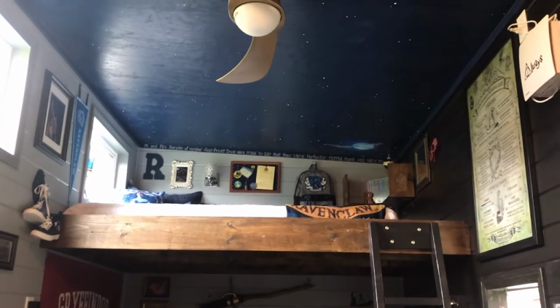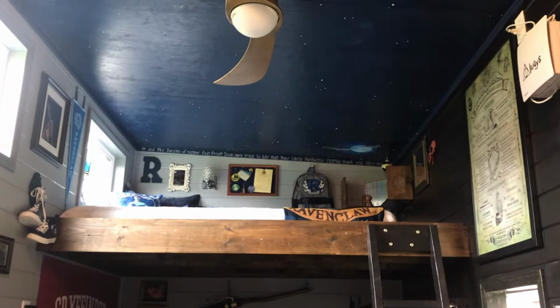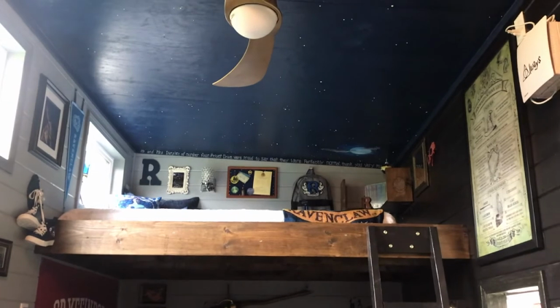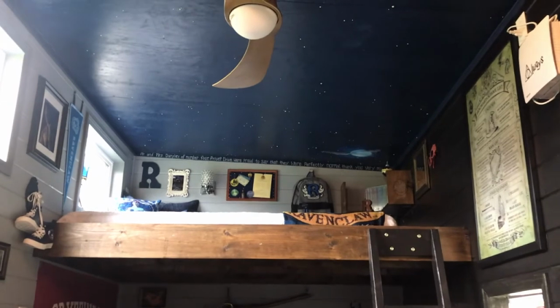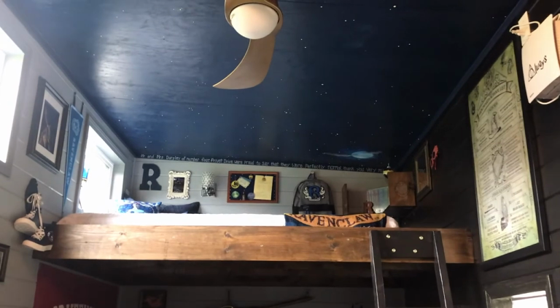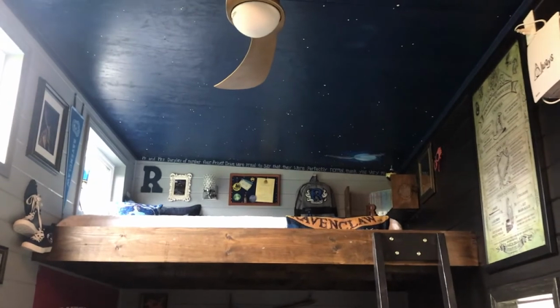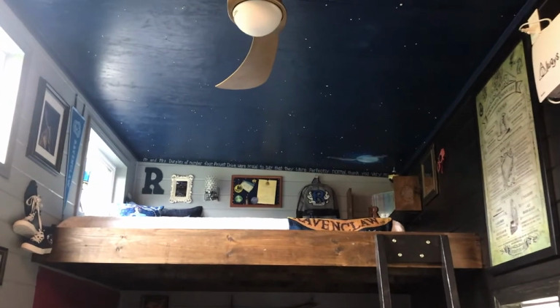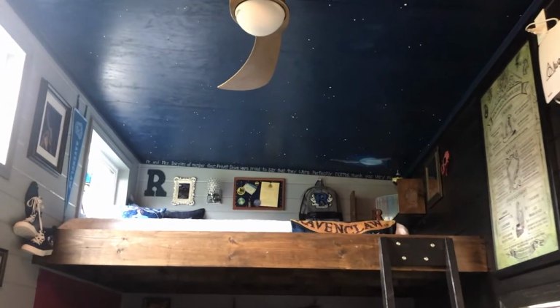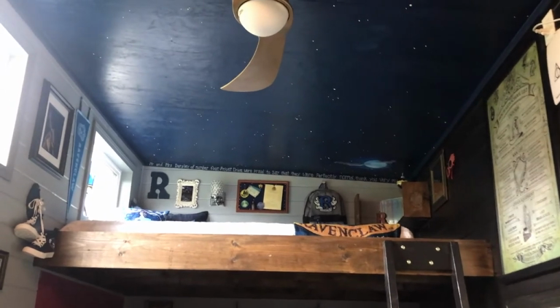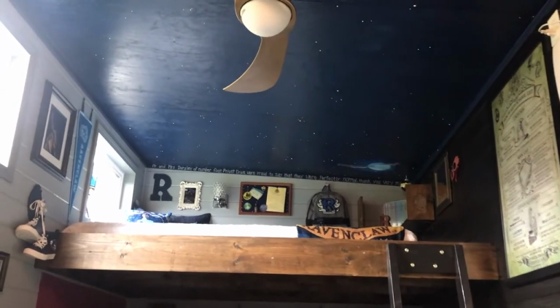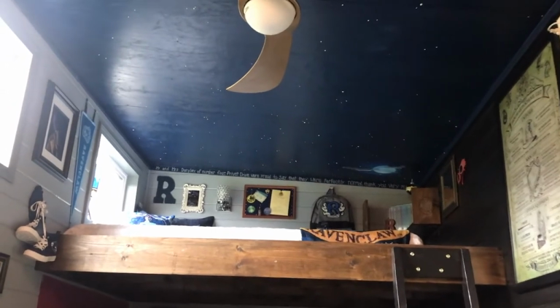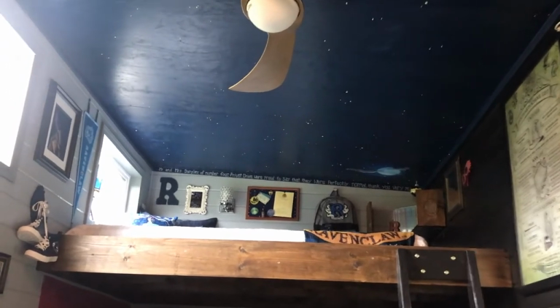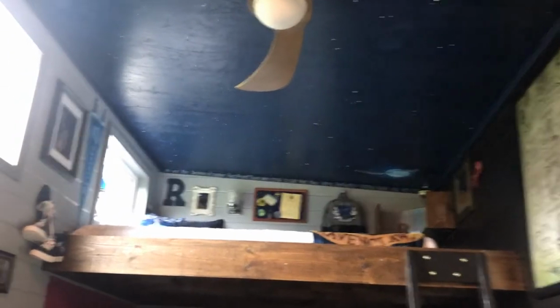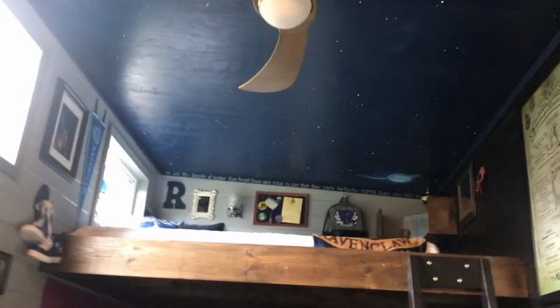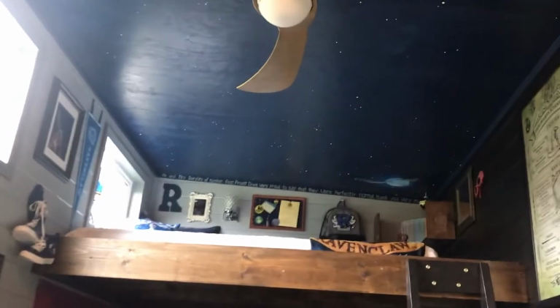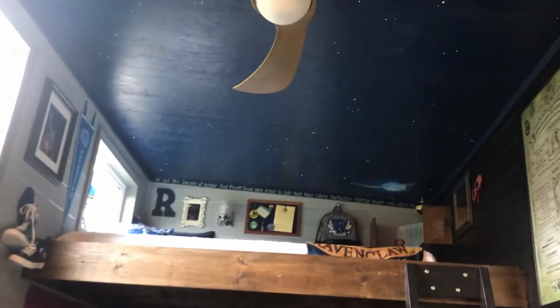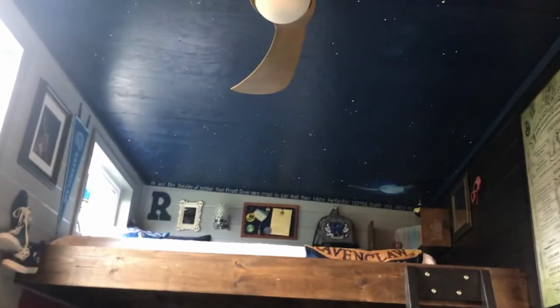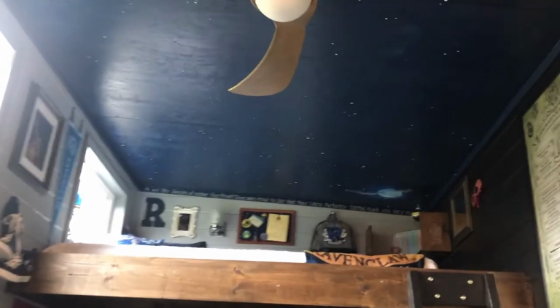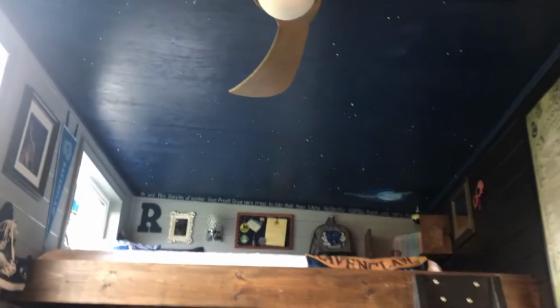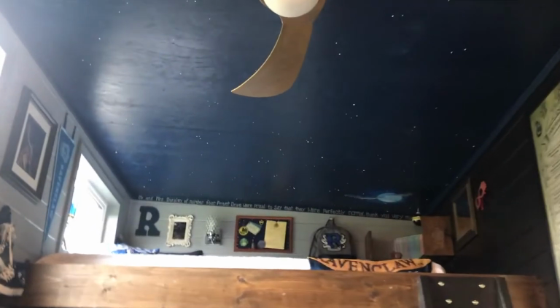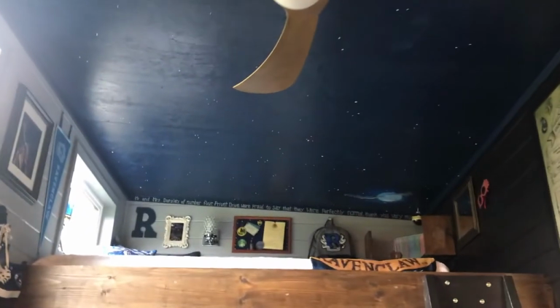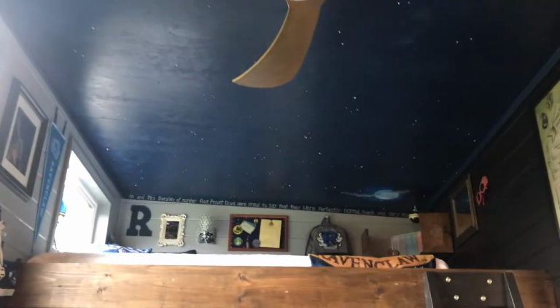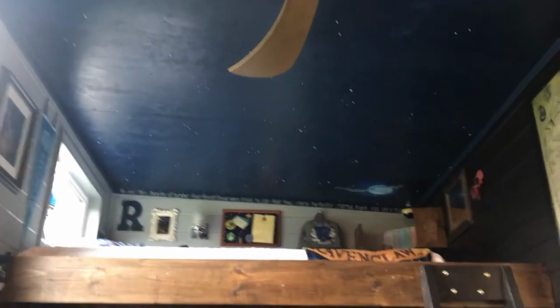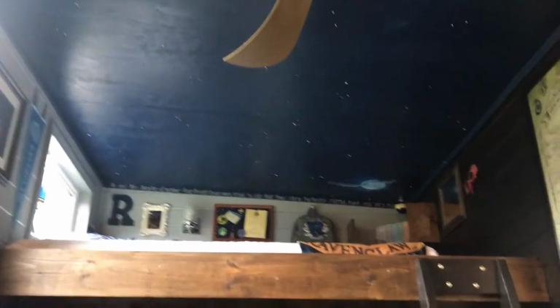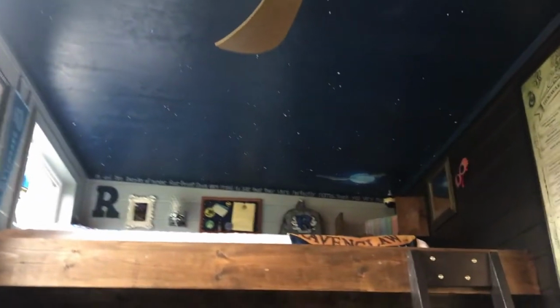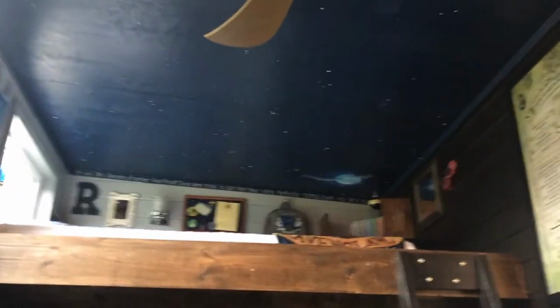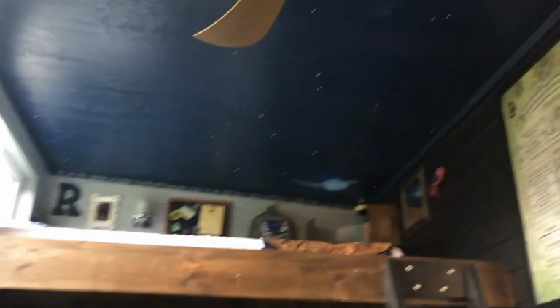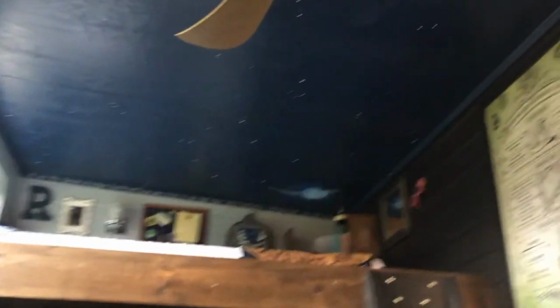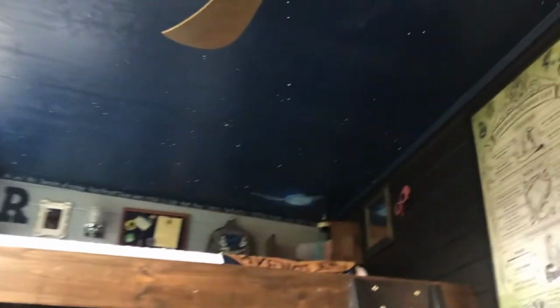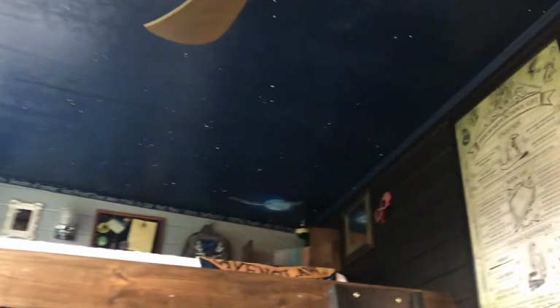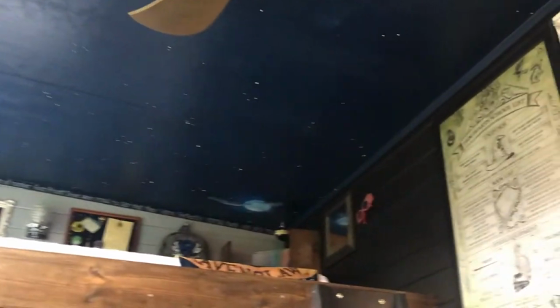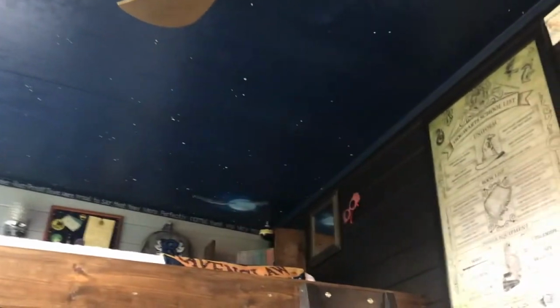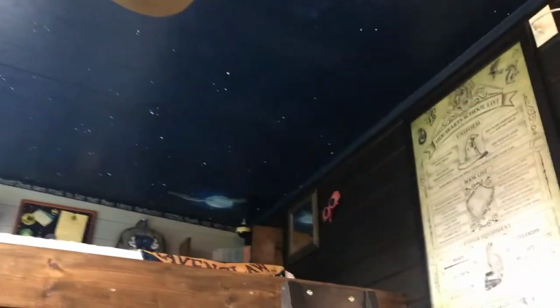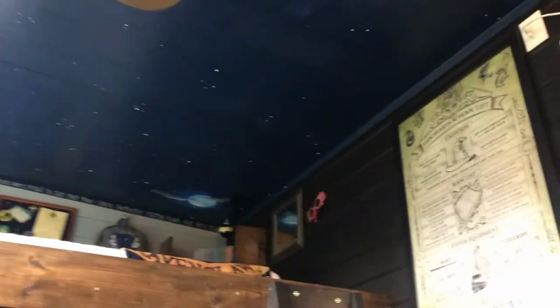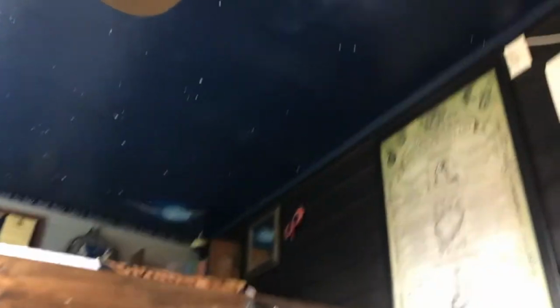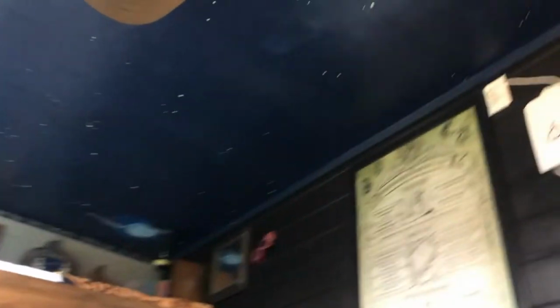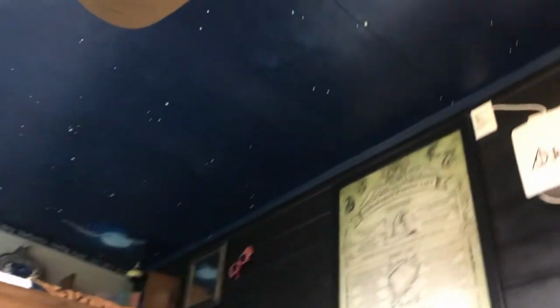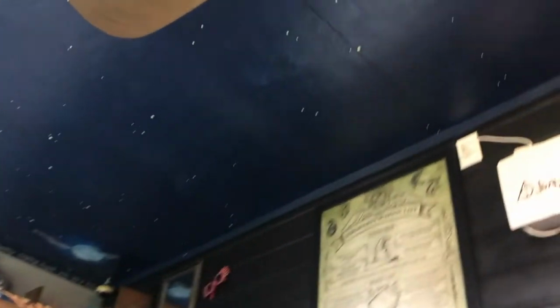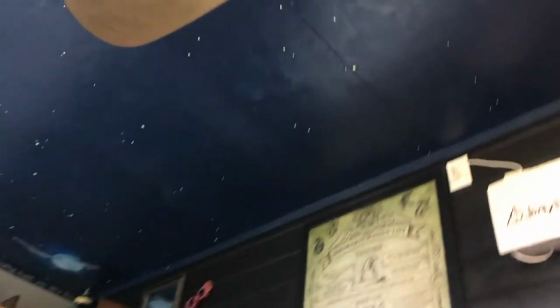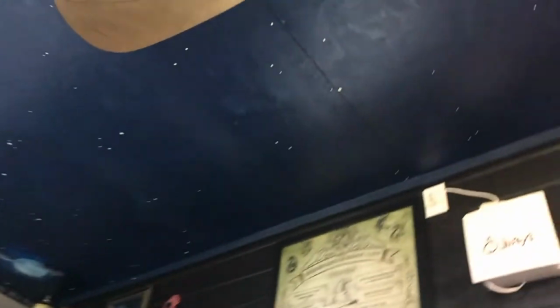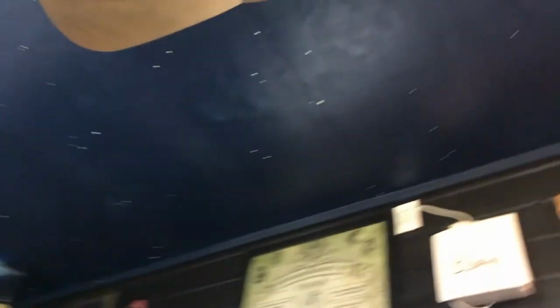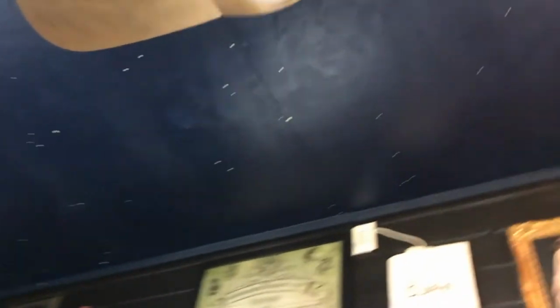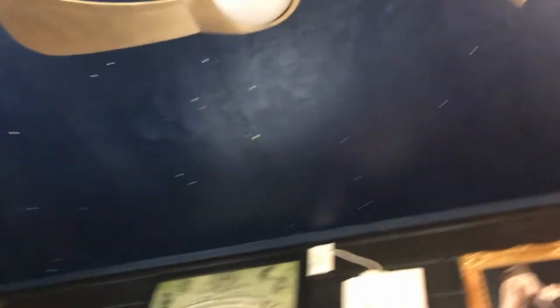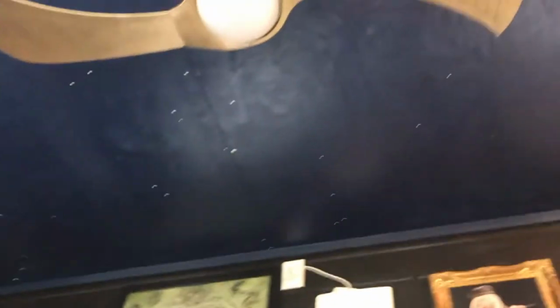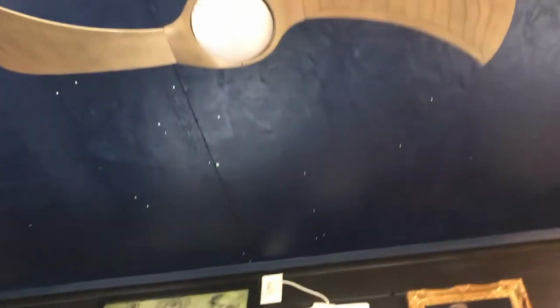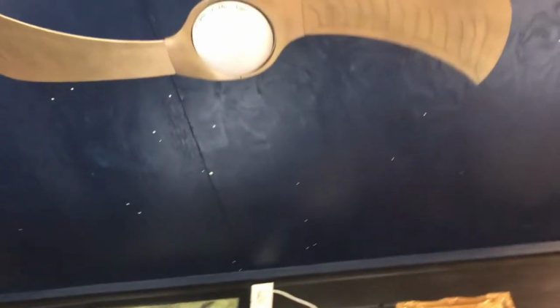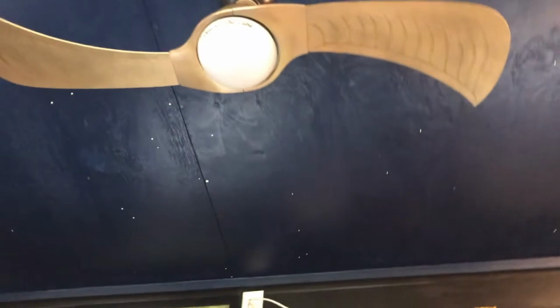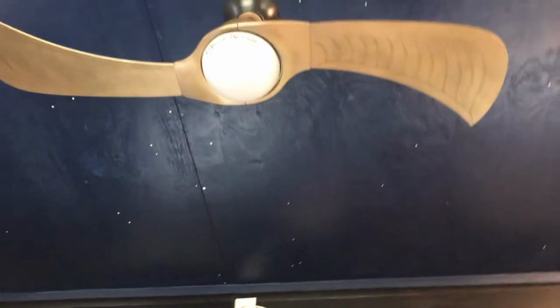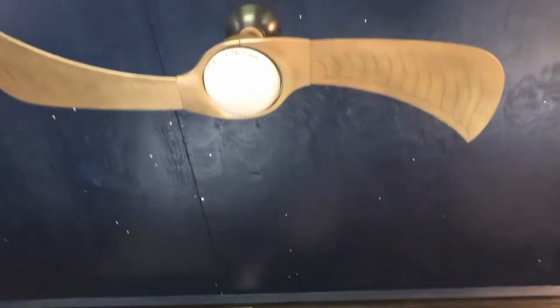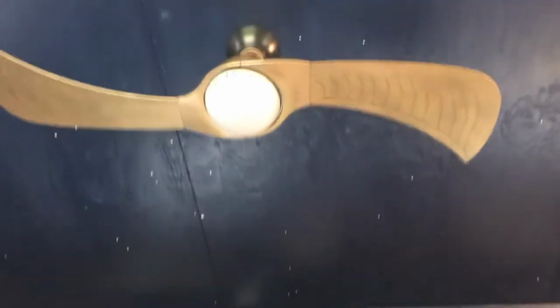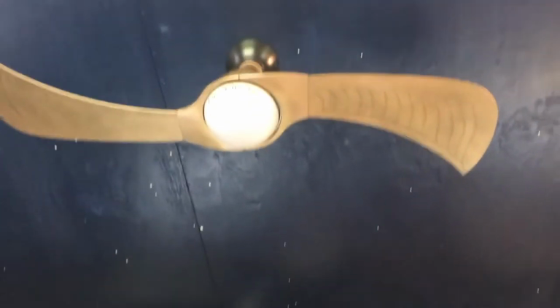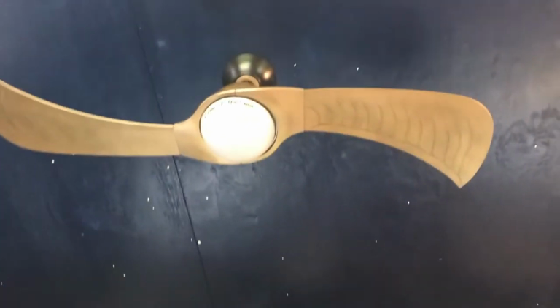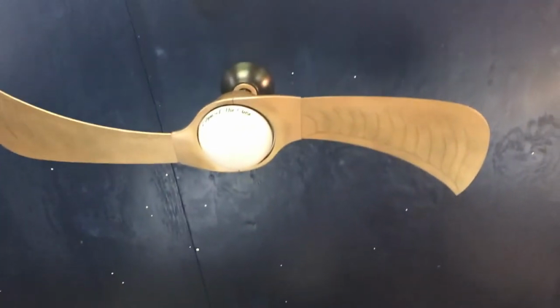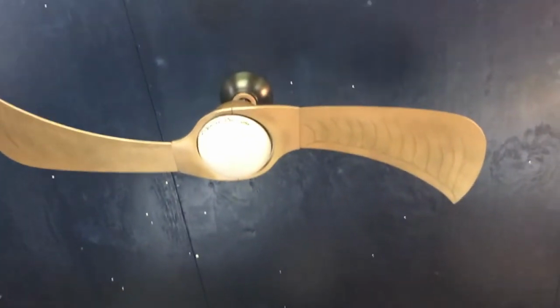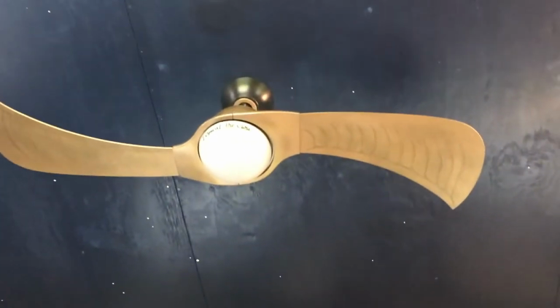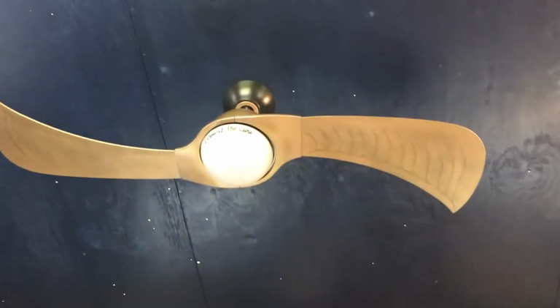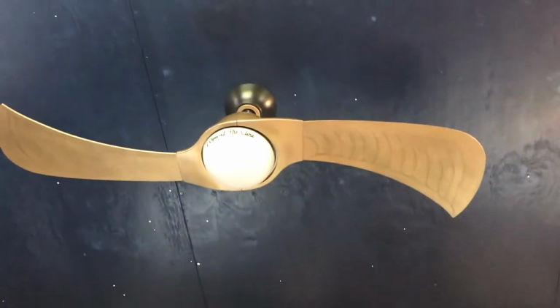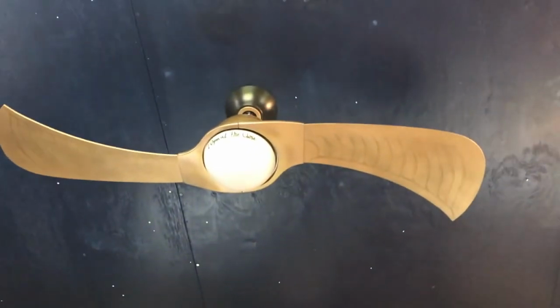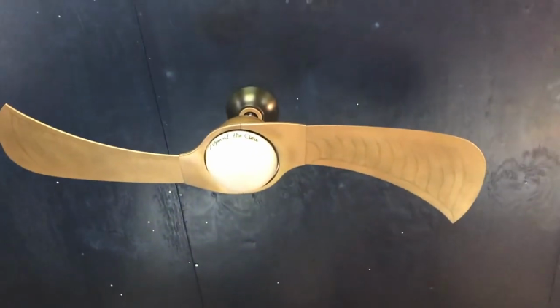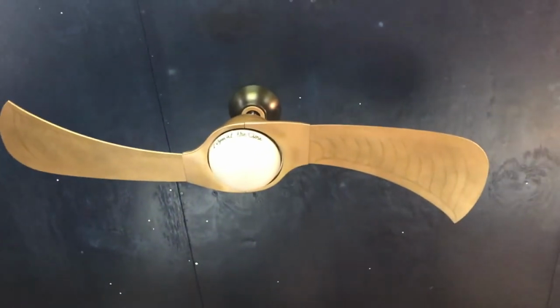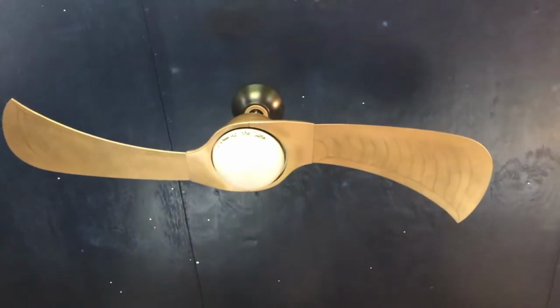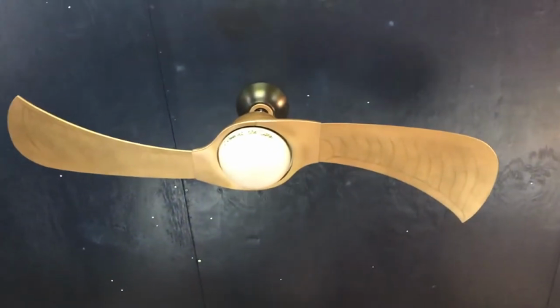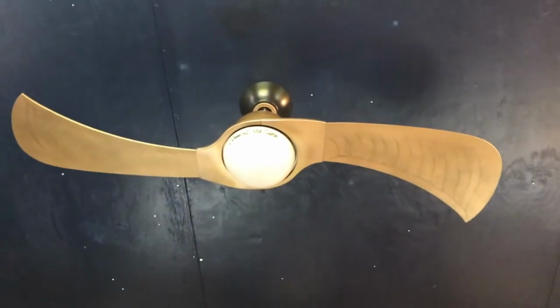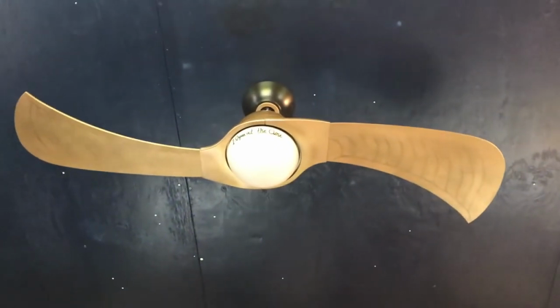I'll also show you our hand-painted snitch fan — it's a two-blade fan.